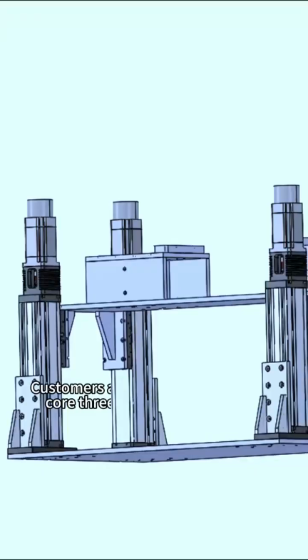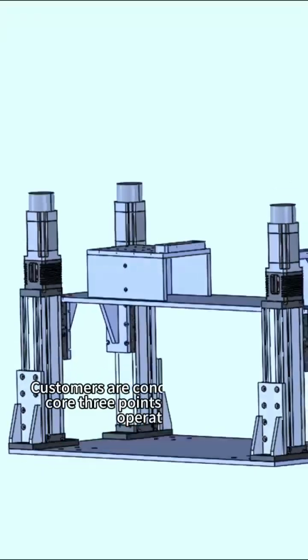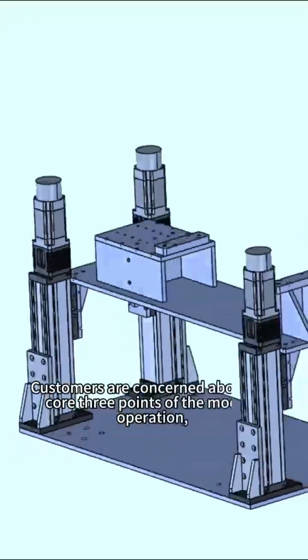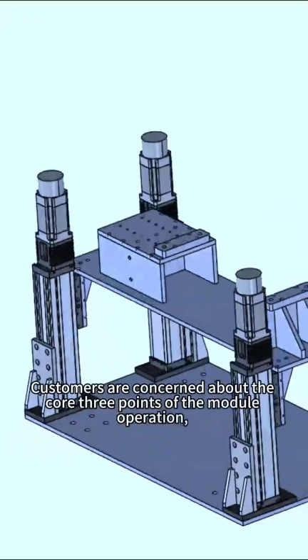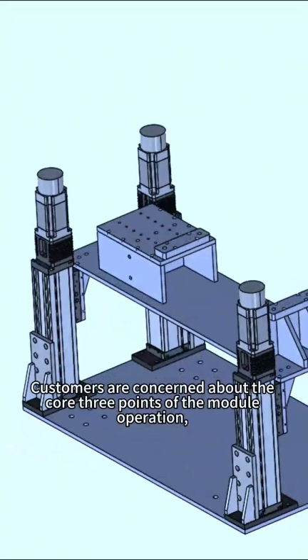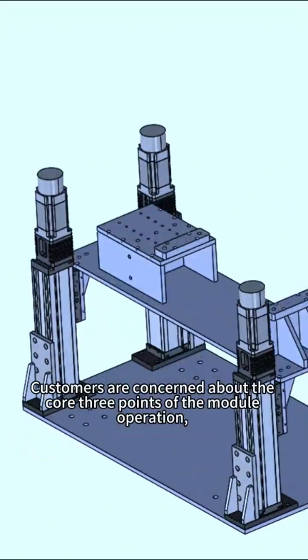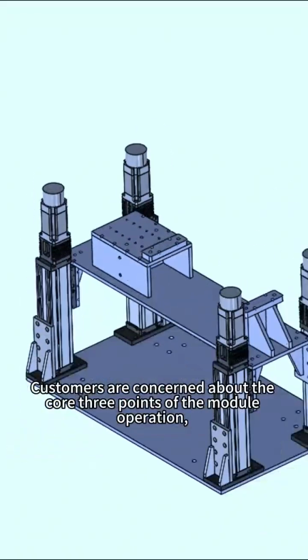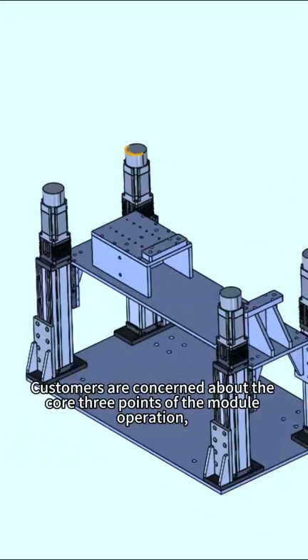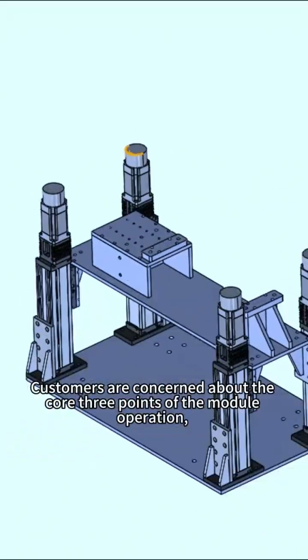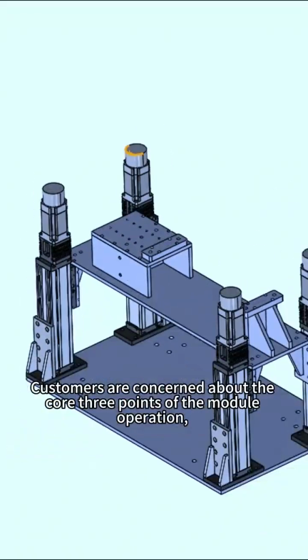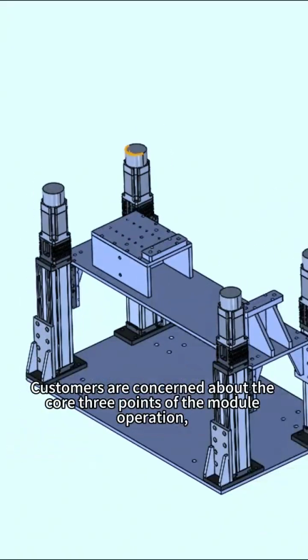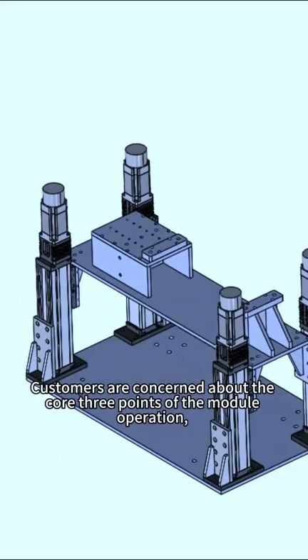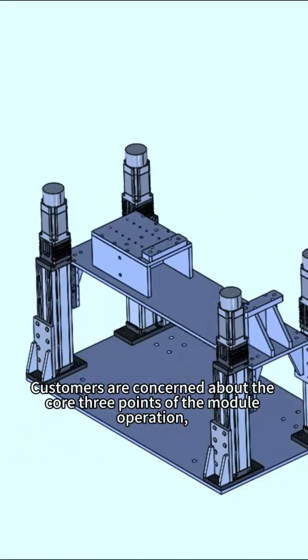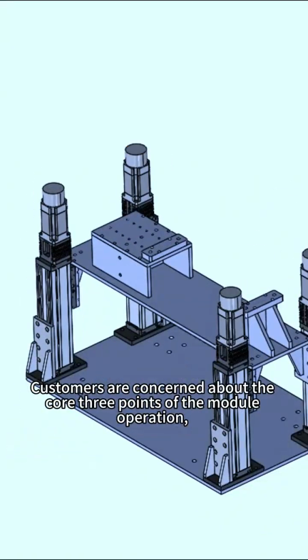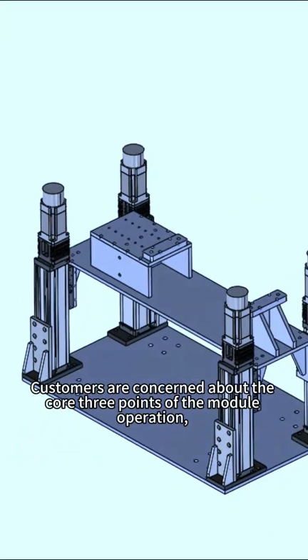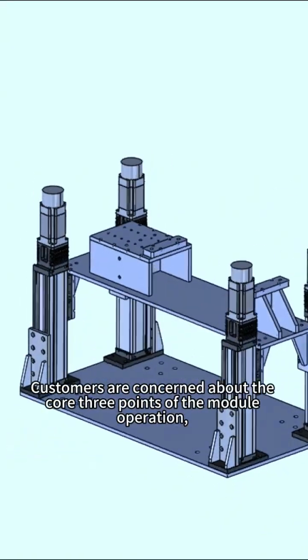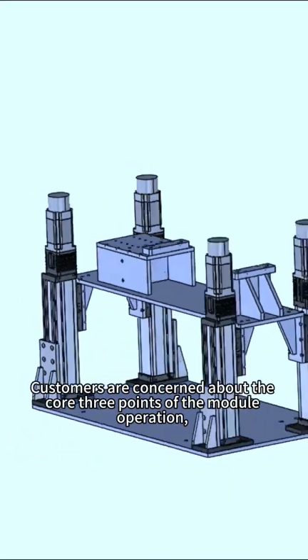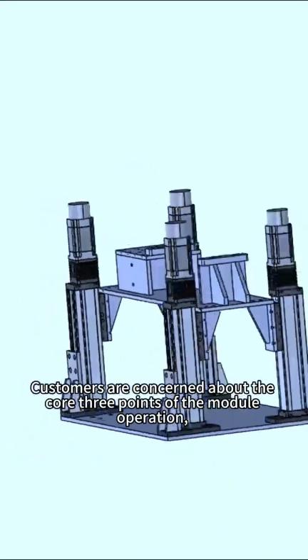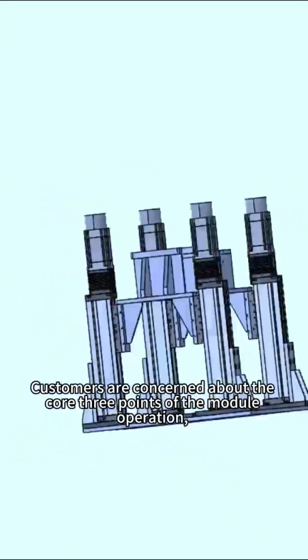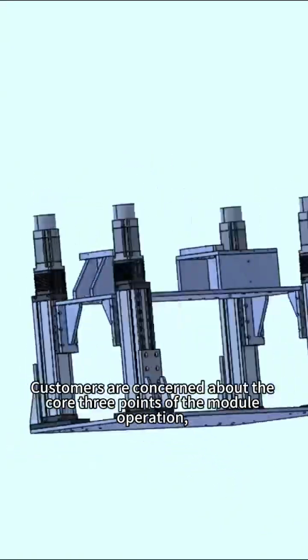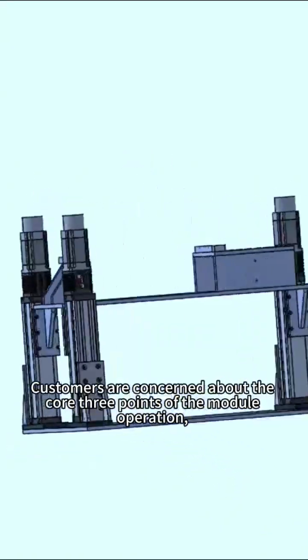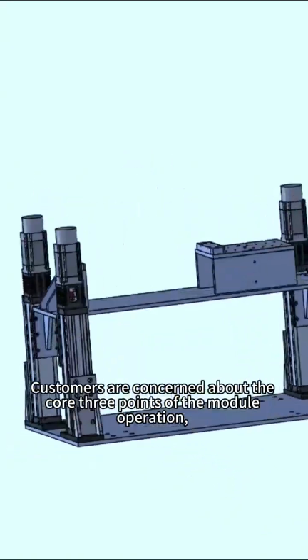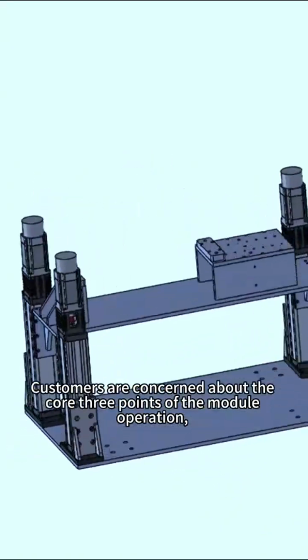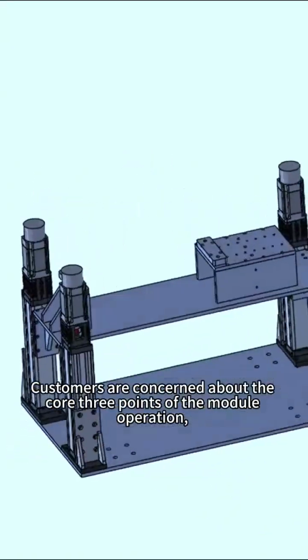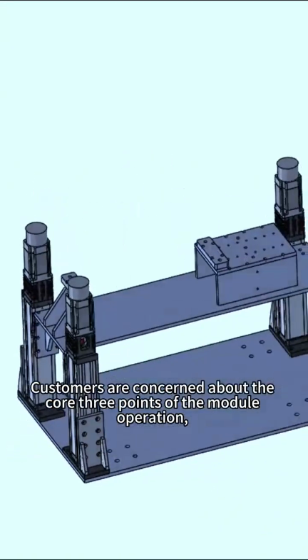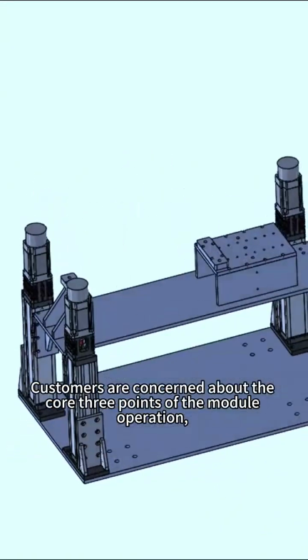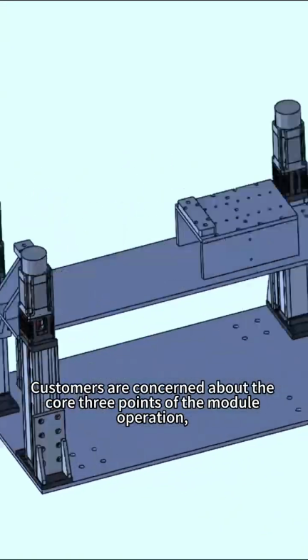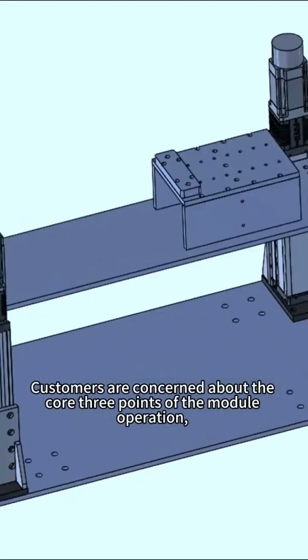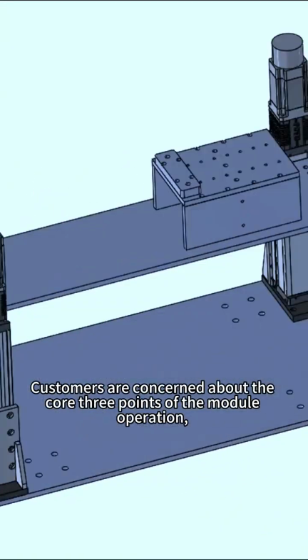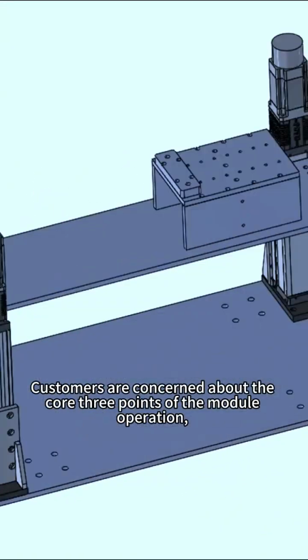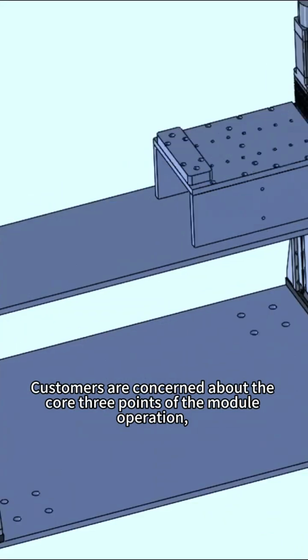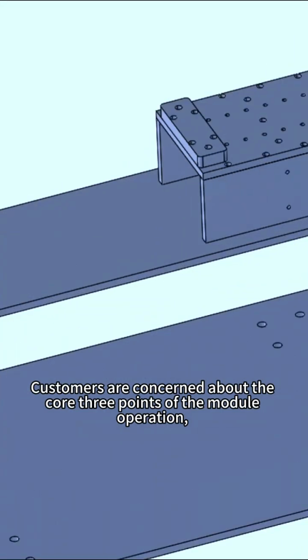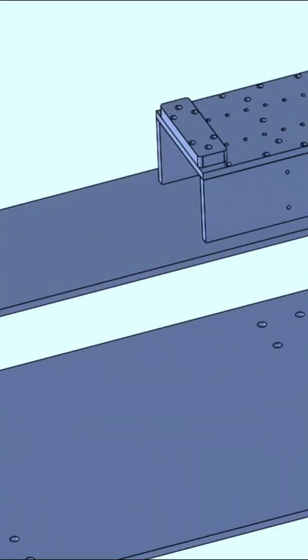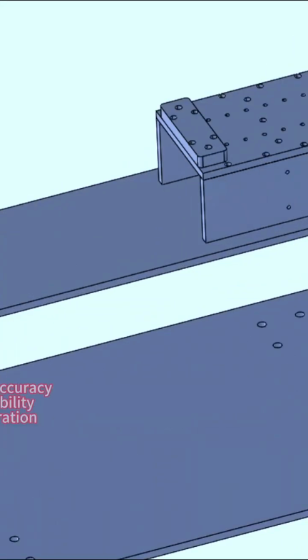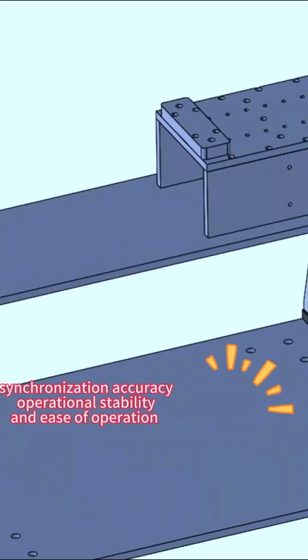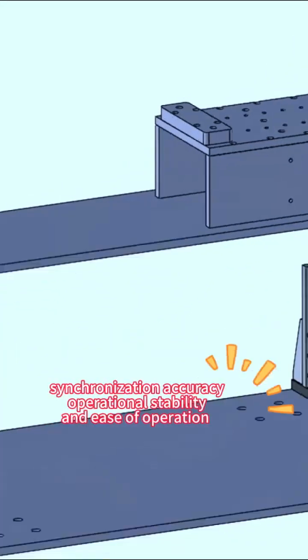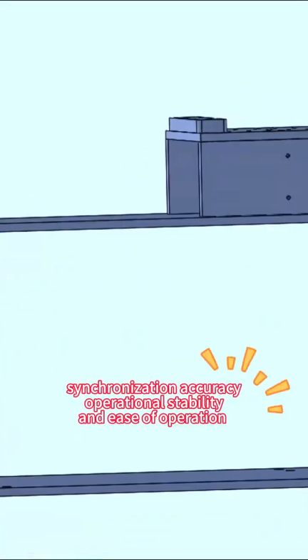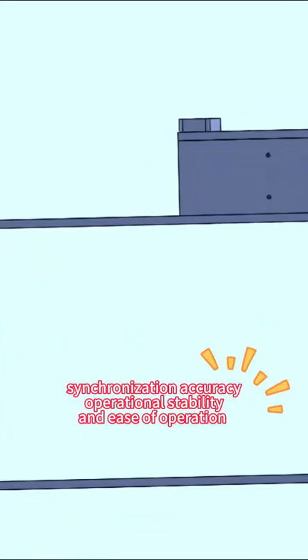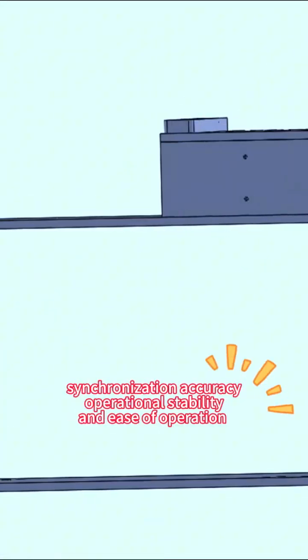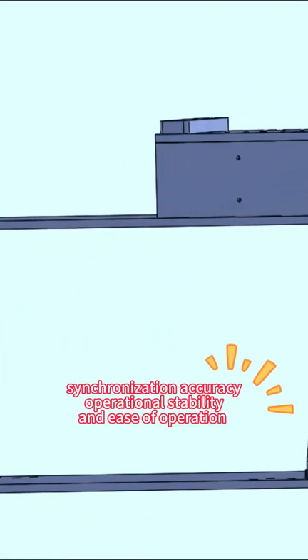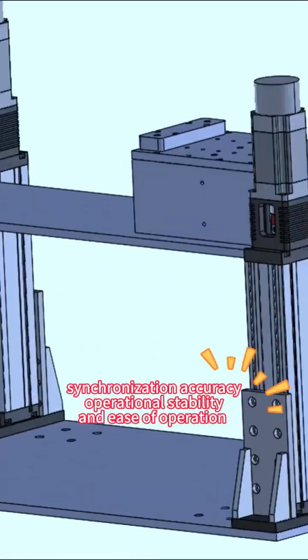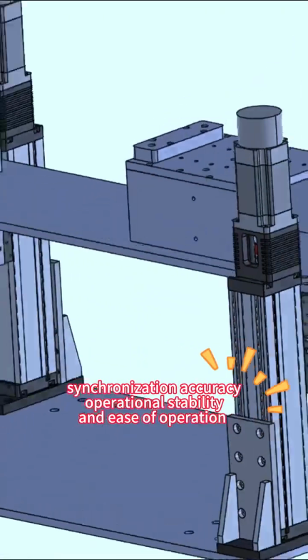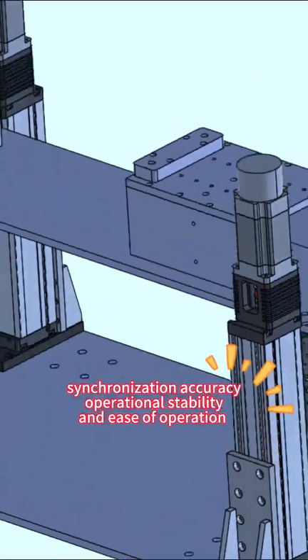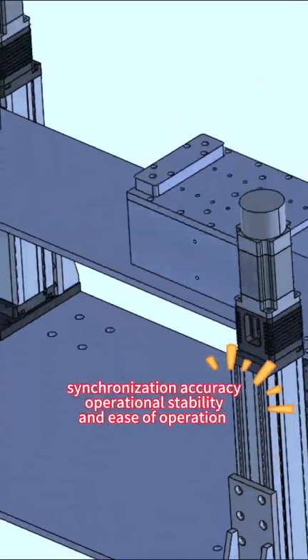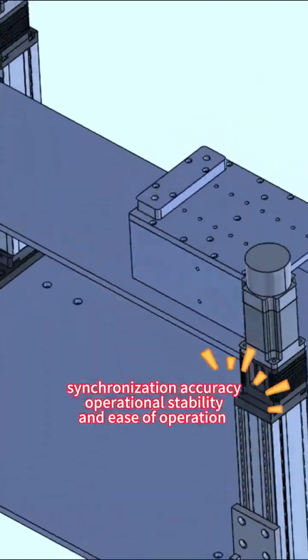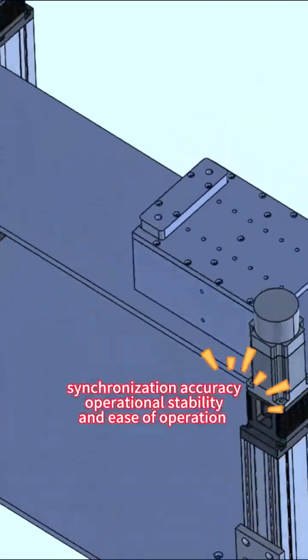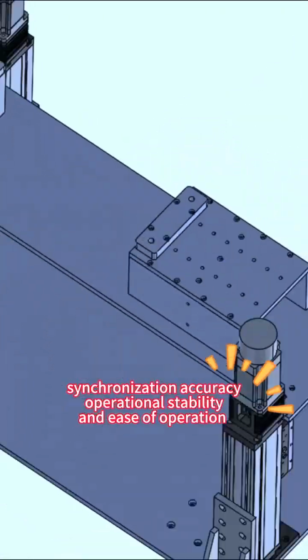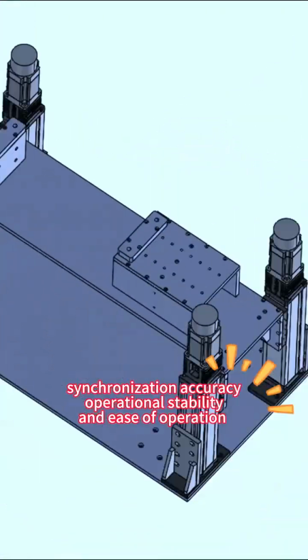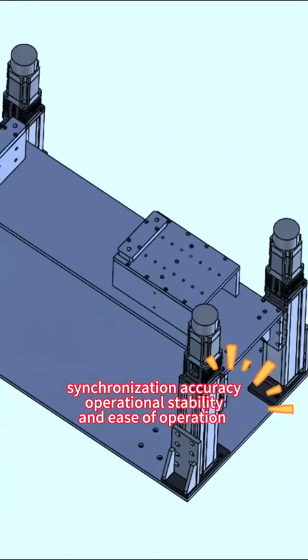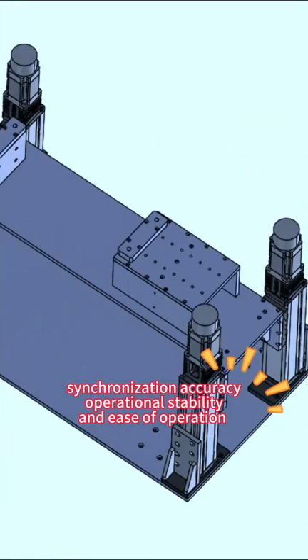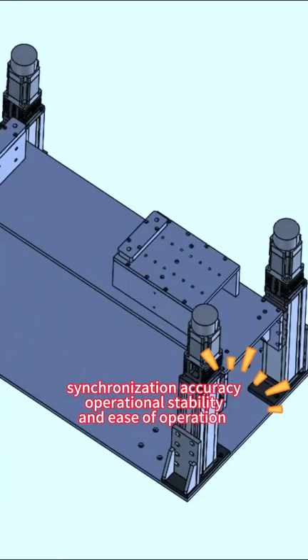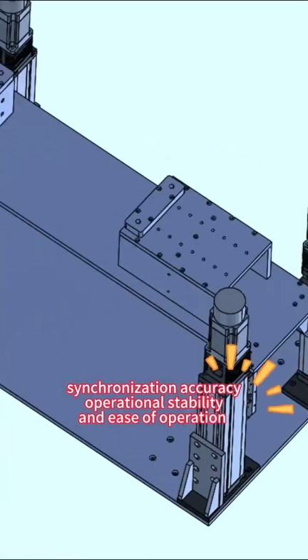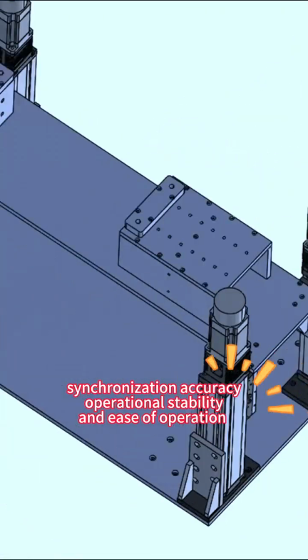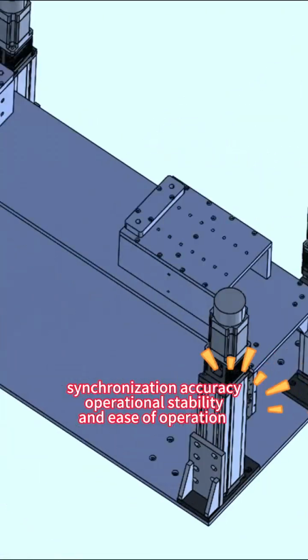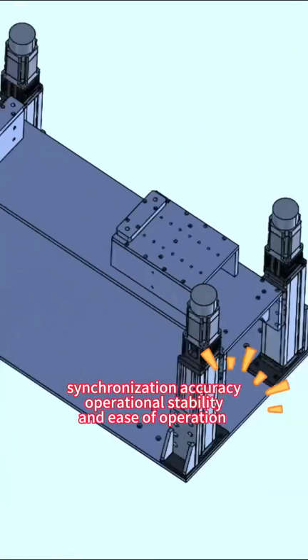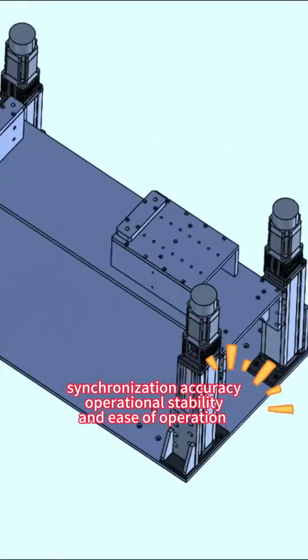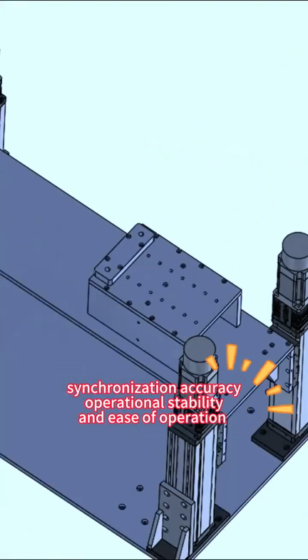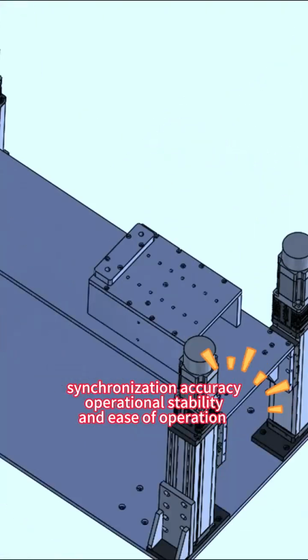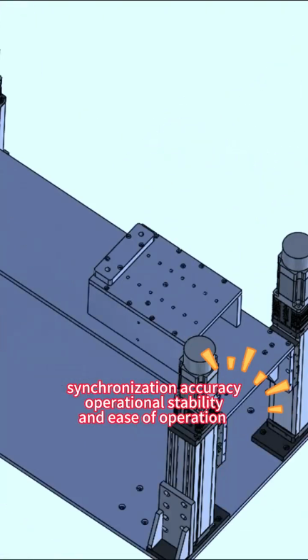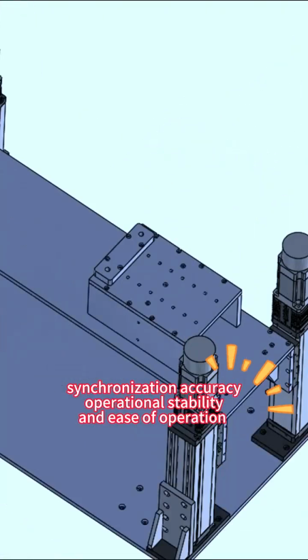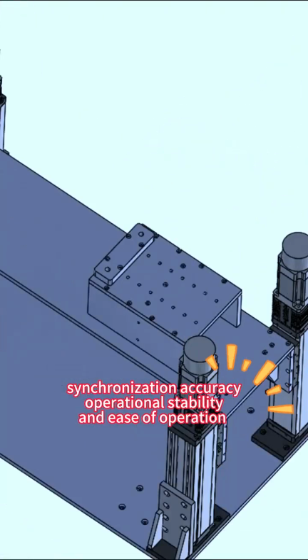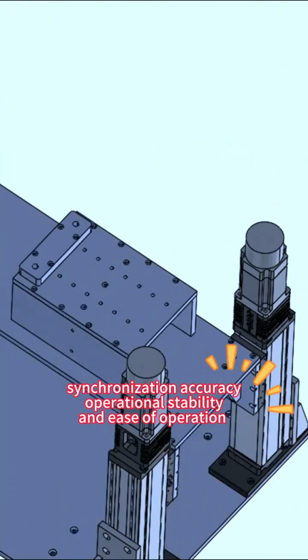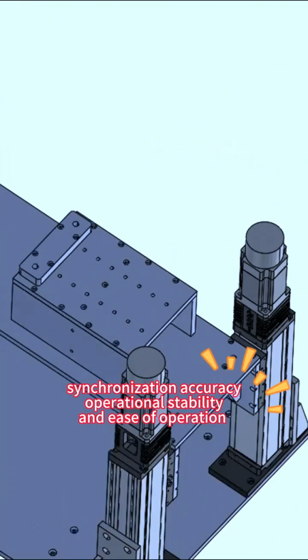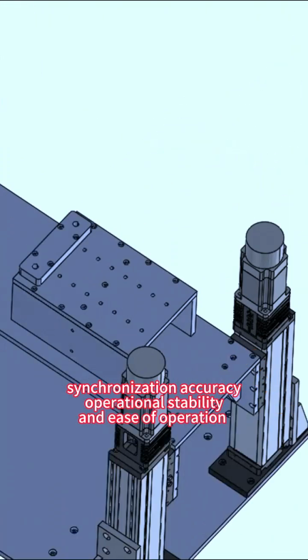Customers are concerned about three core points of the module operation: synchronization accuracy, operational stability, and ease of operation.